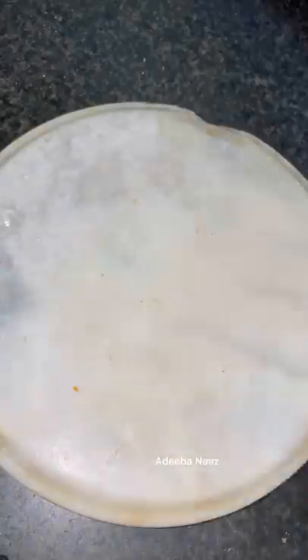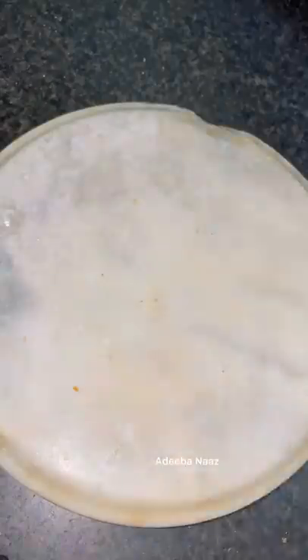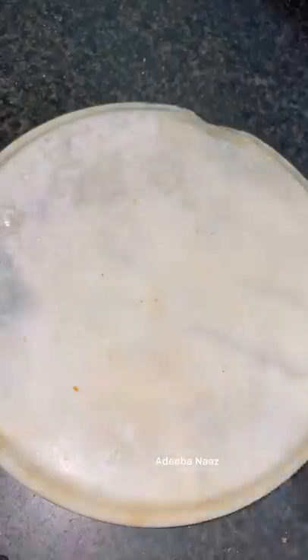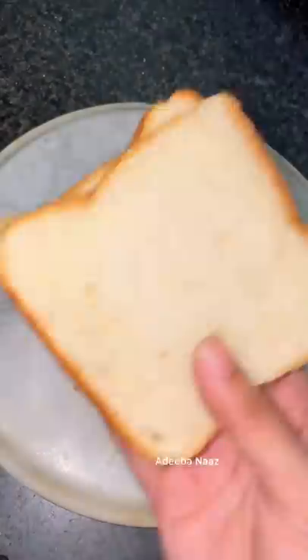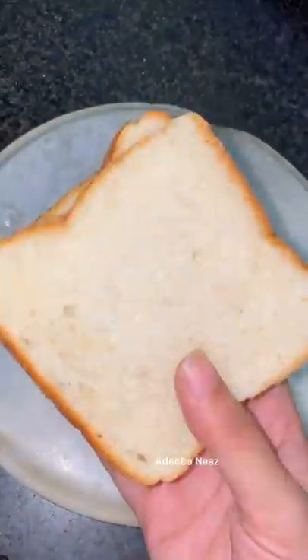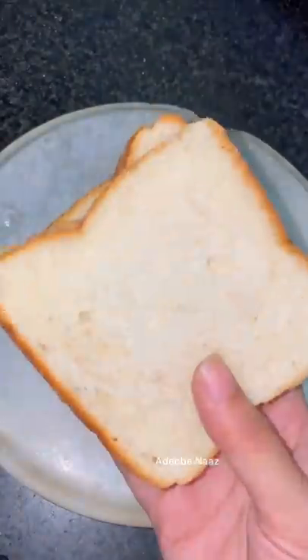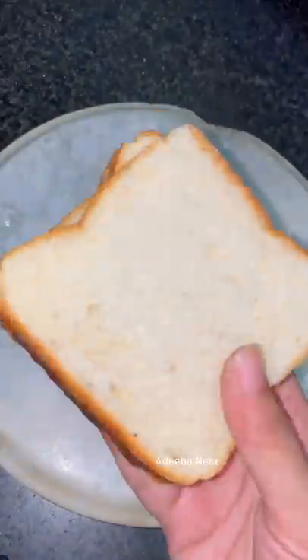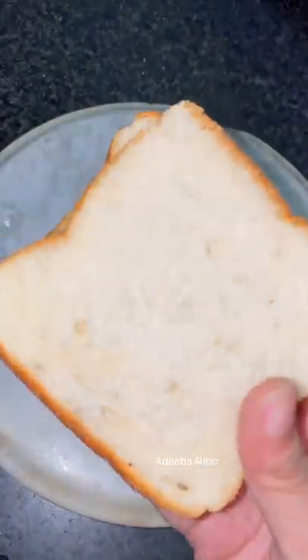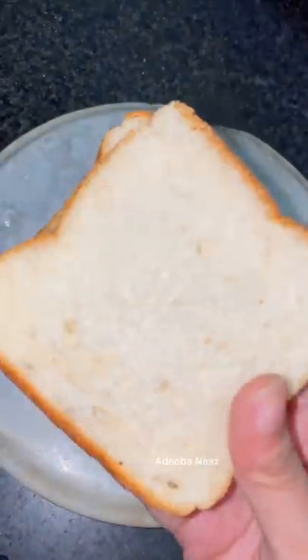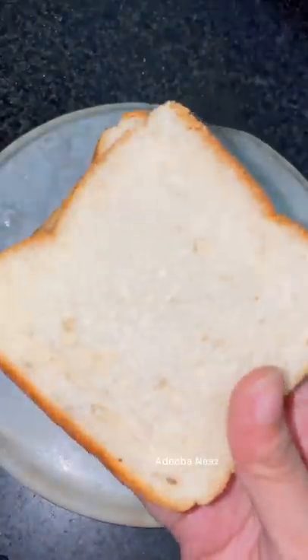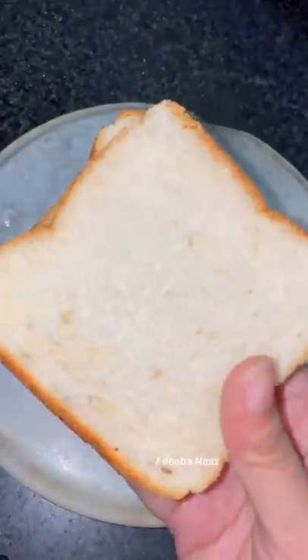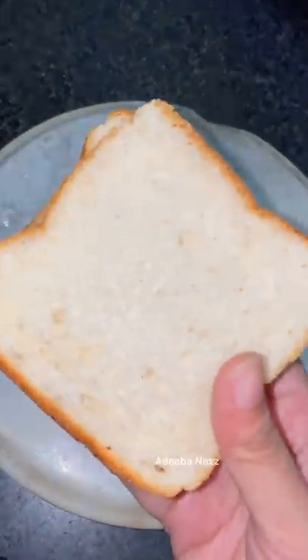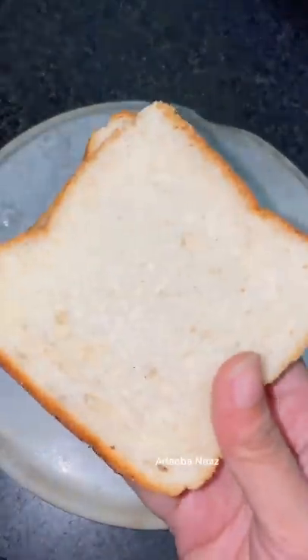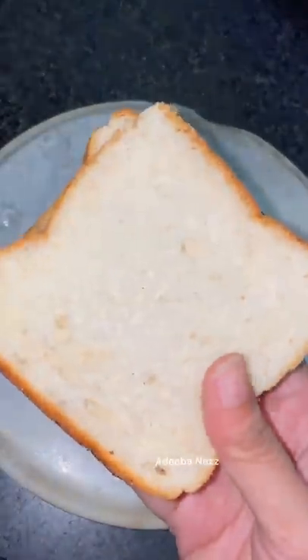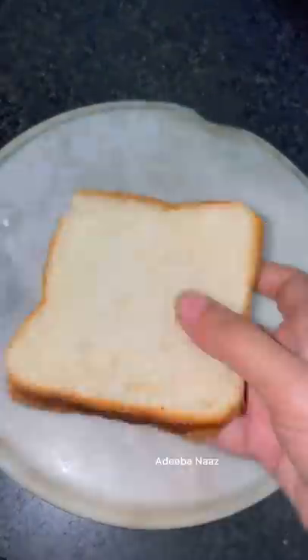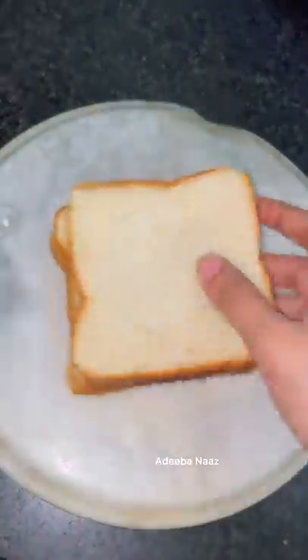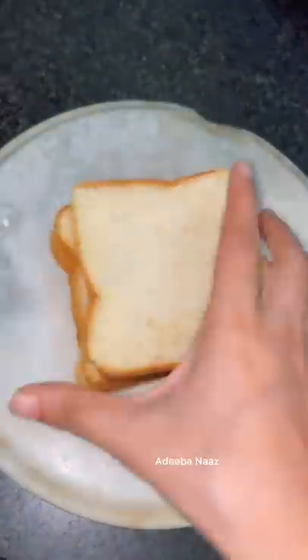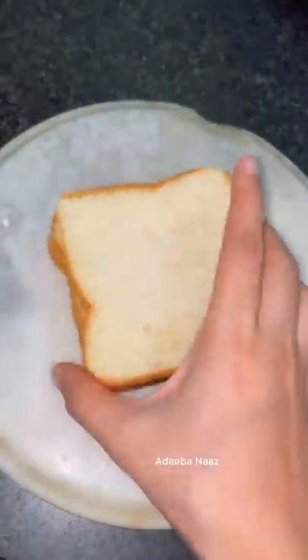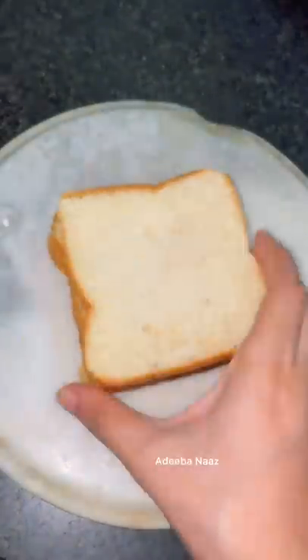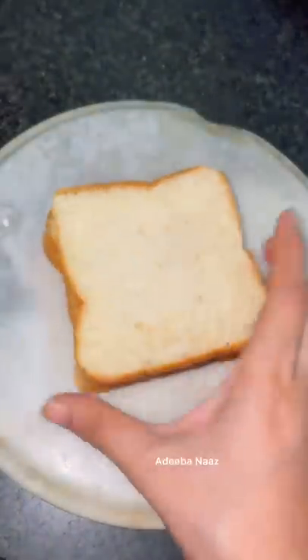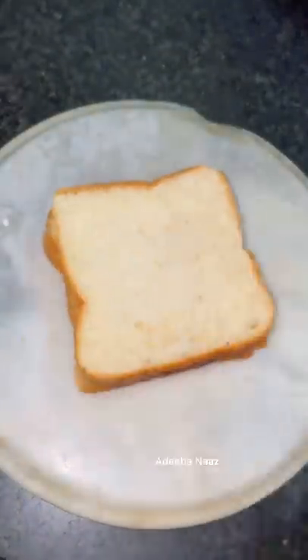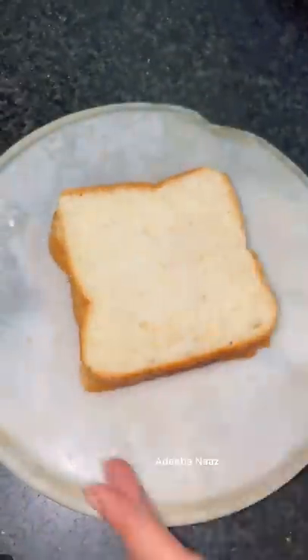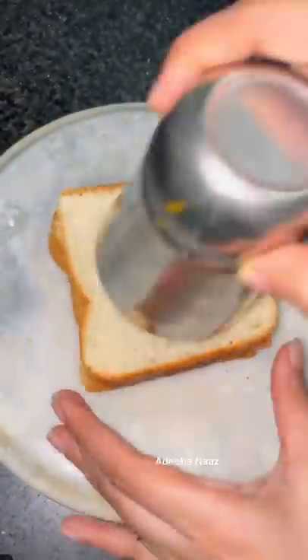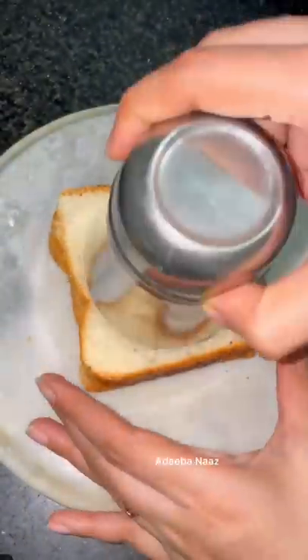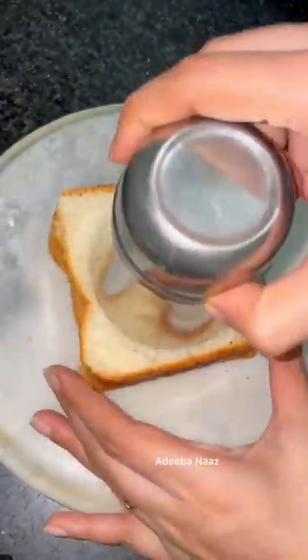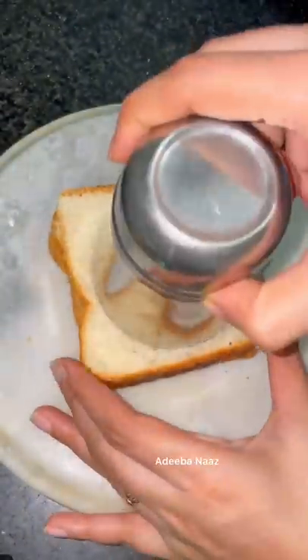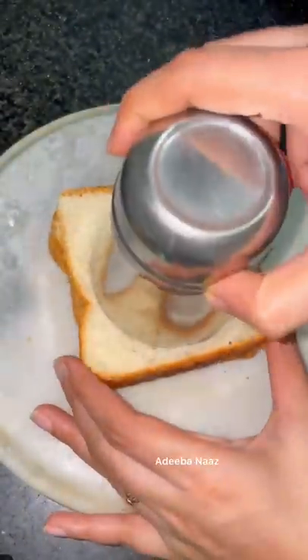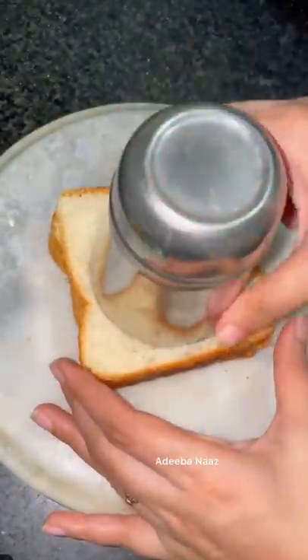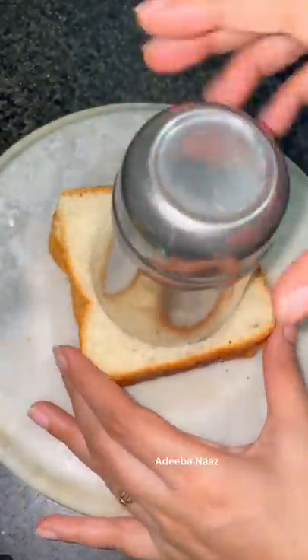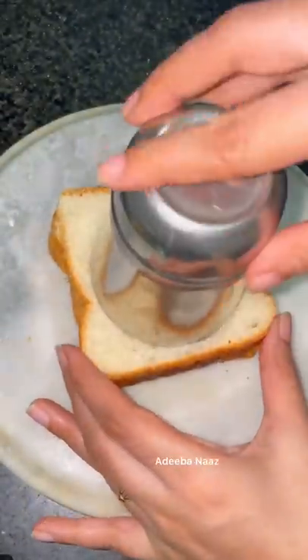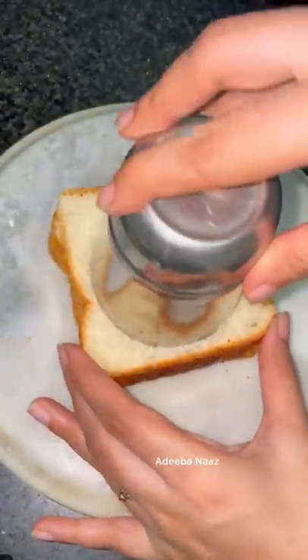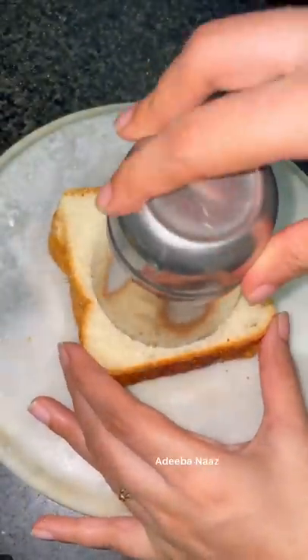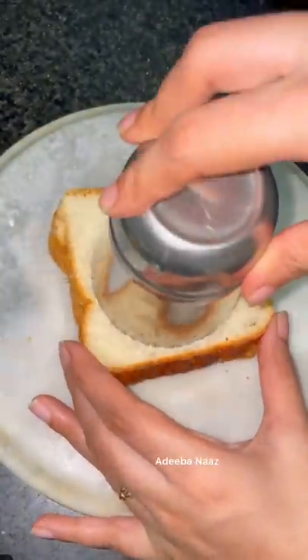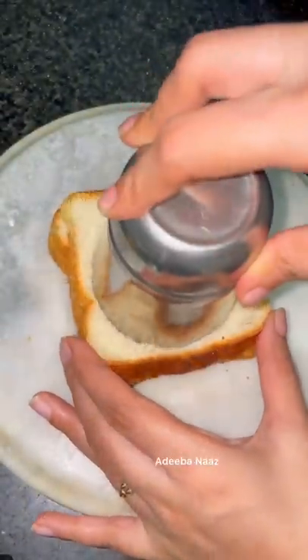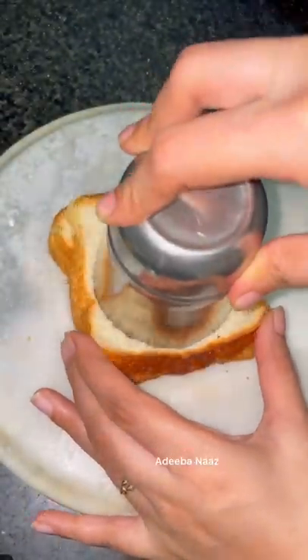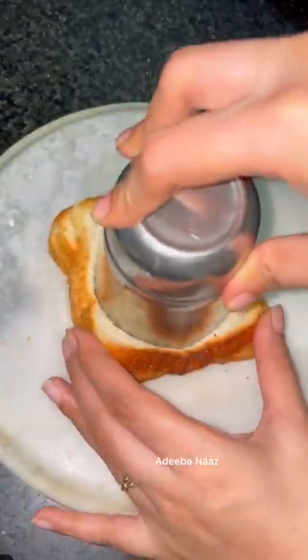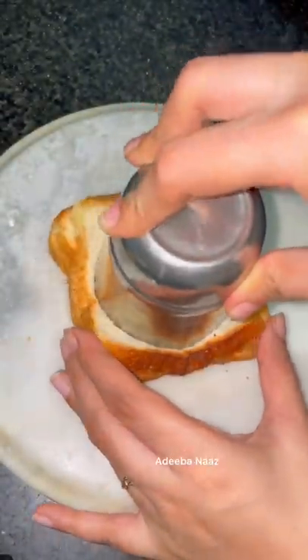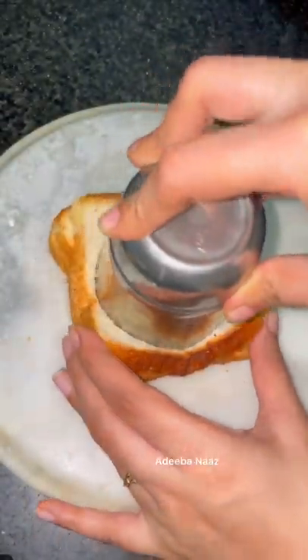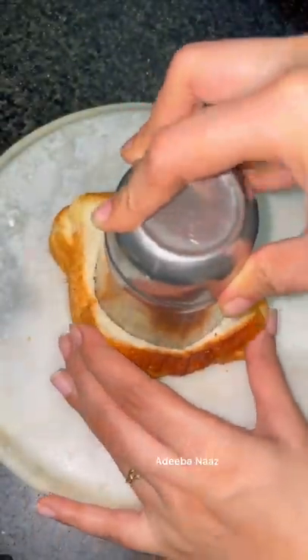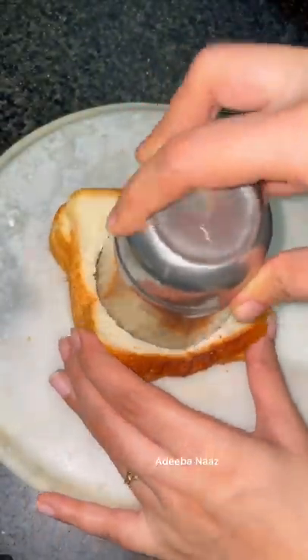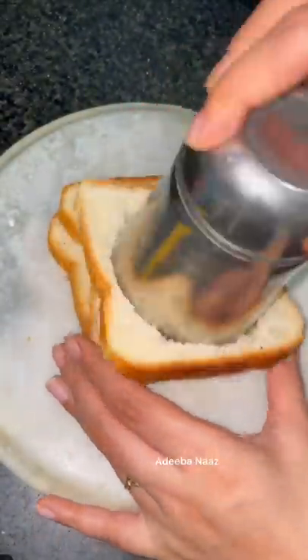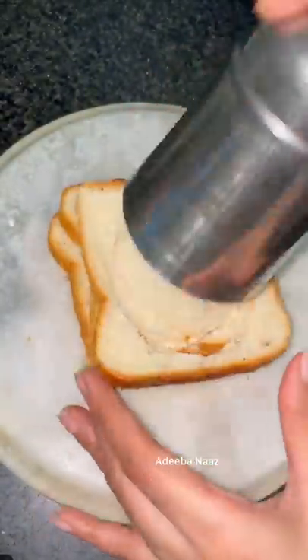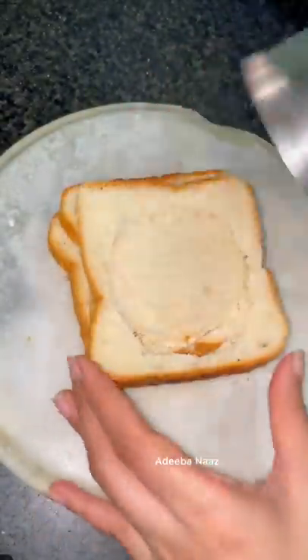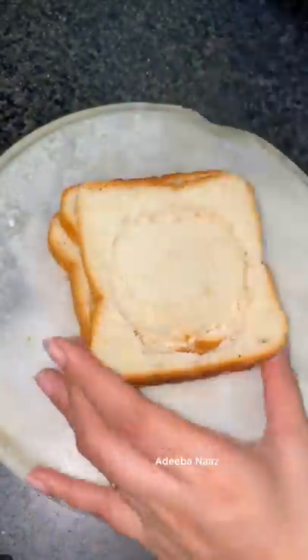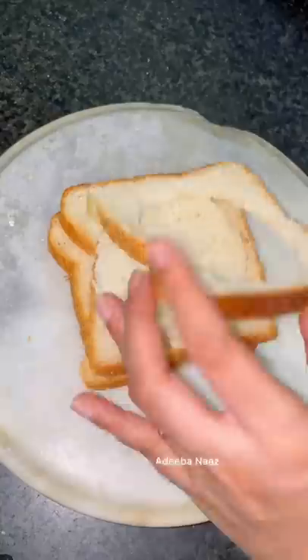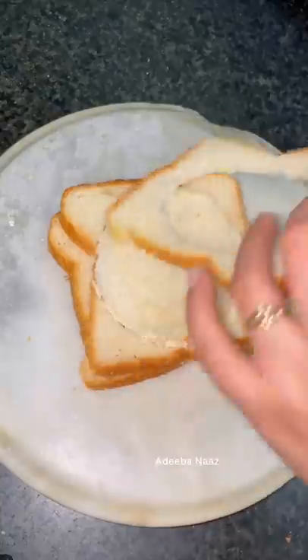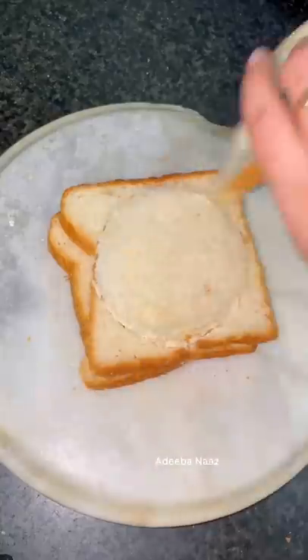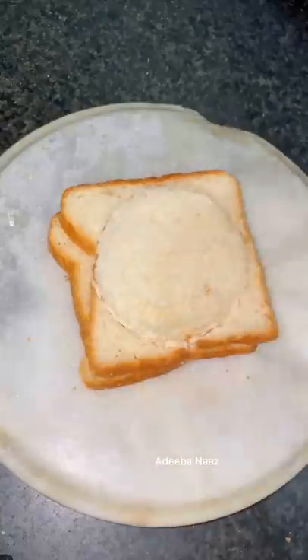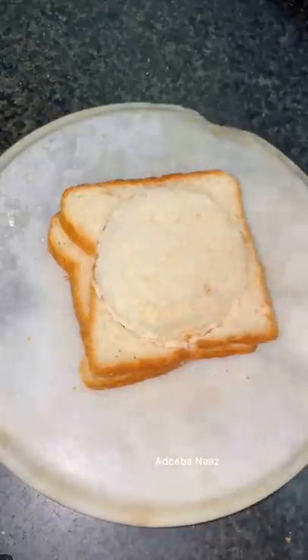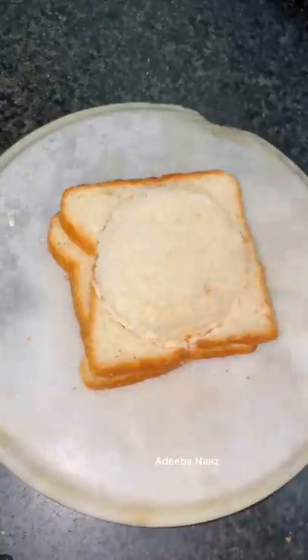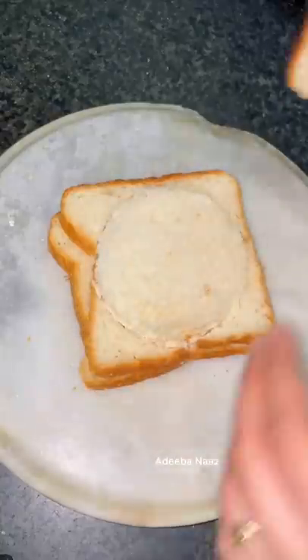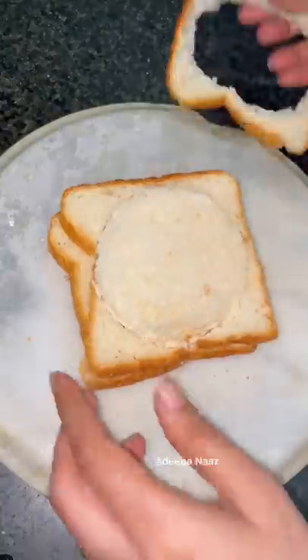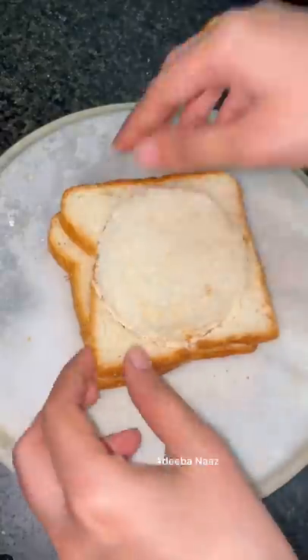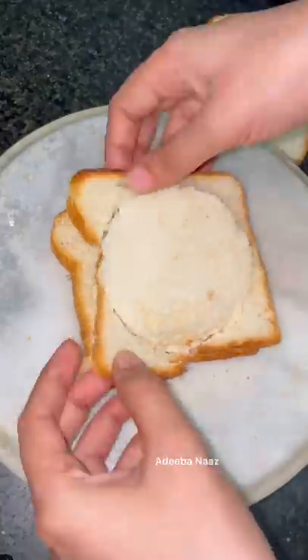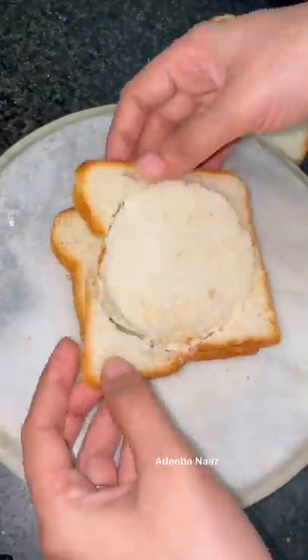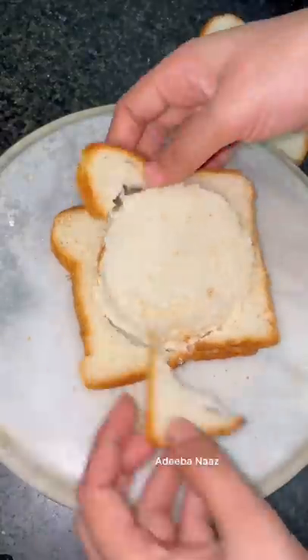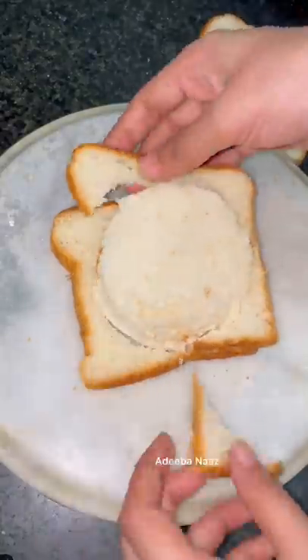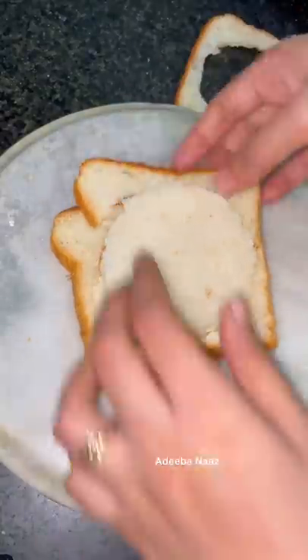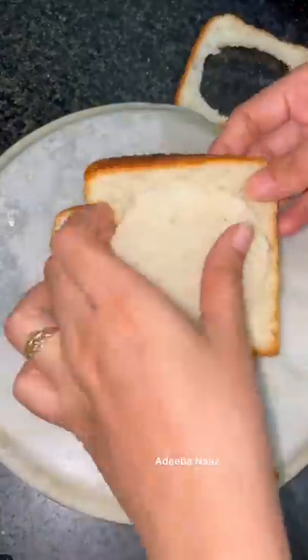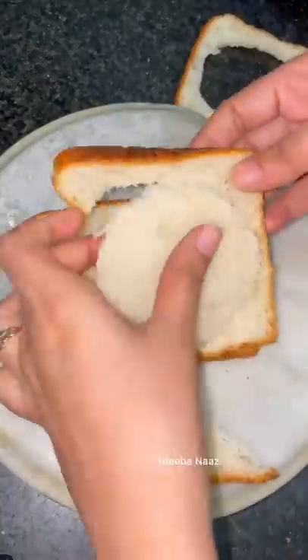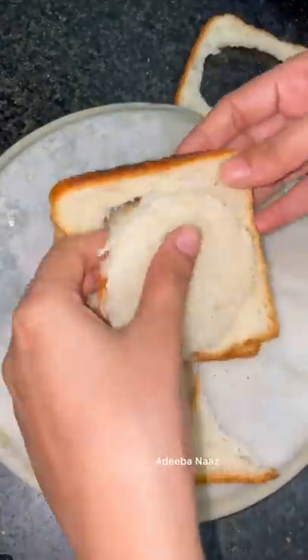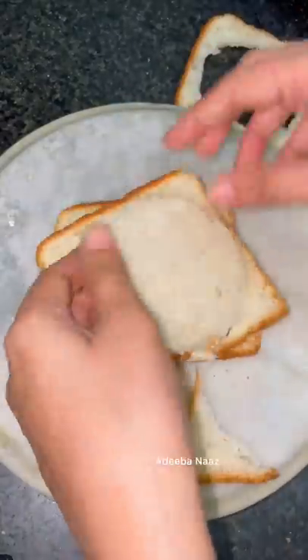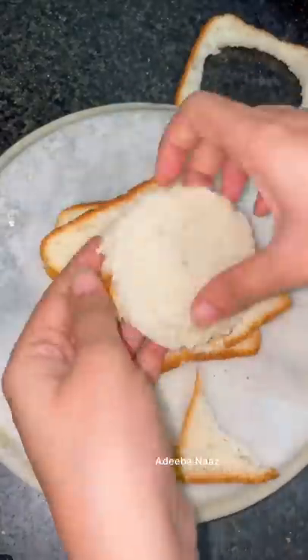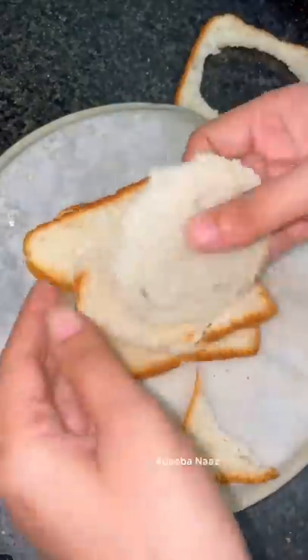Hi guys, so today I'm making a cheesy mini pizza. So what did I do? I made bread.